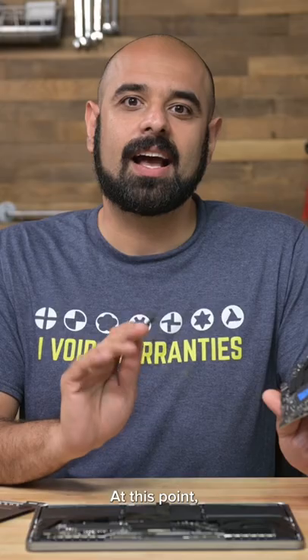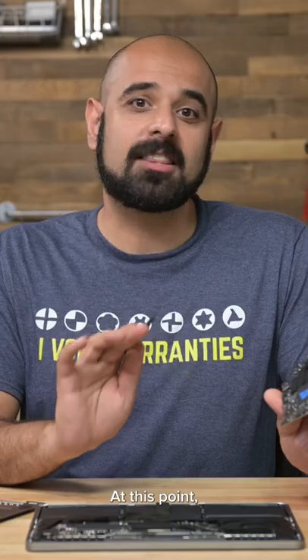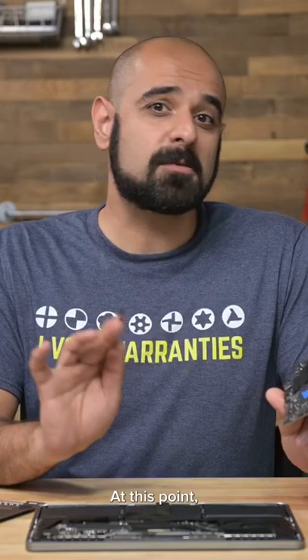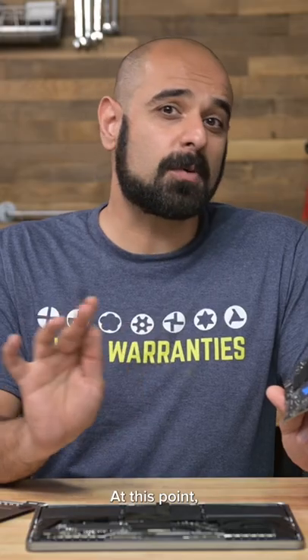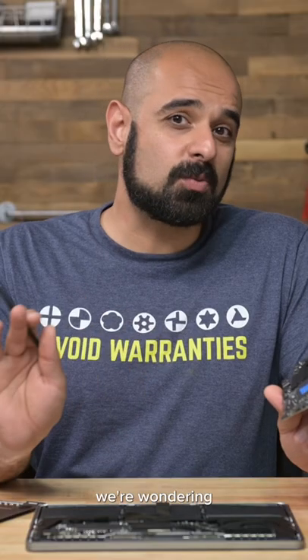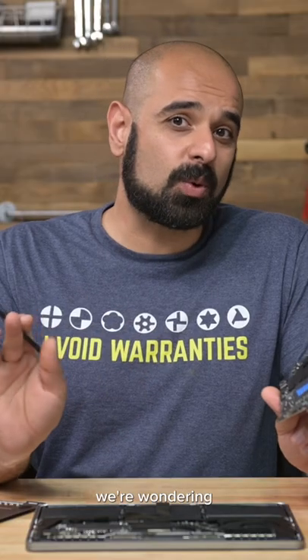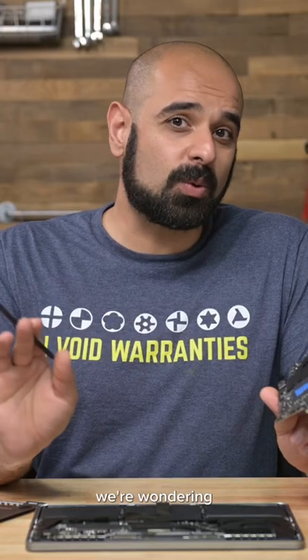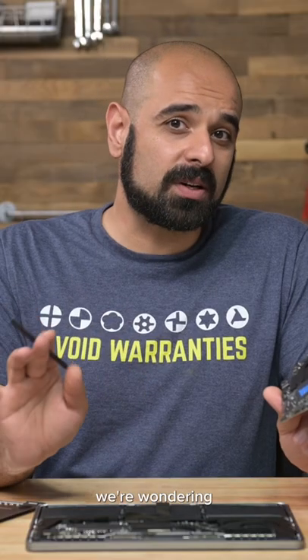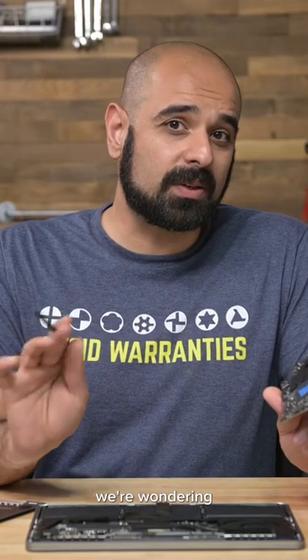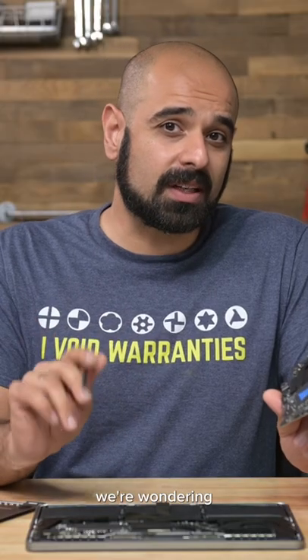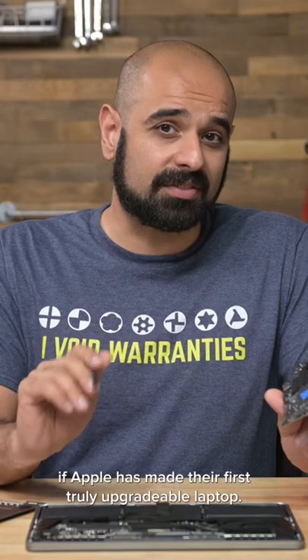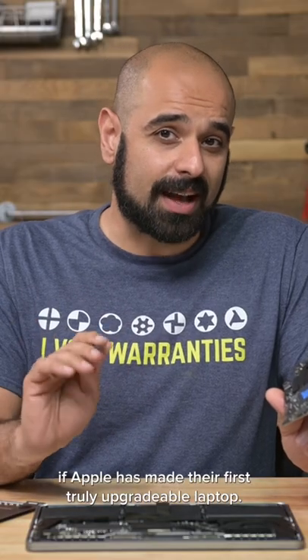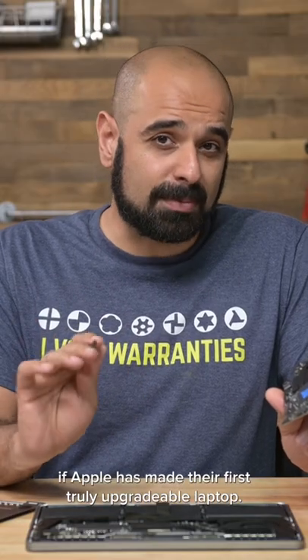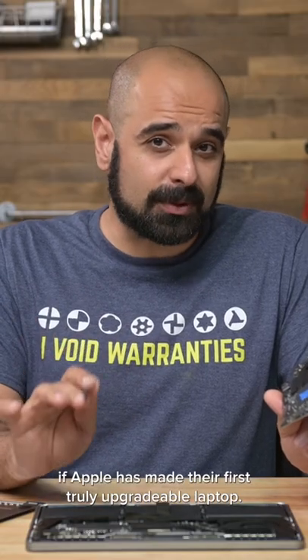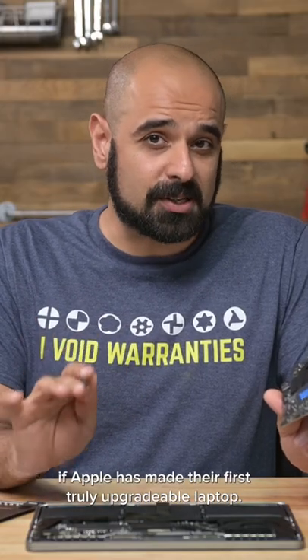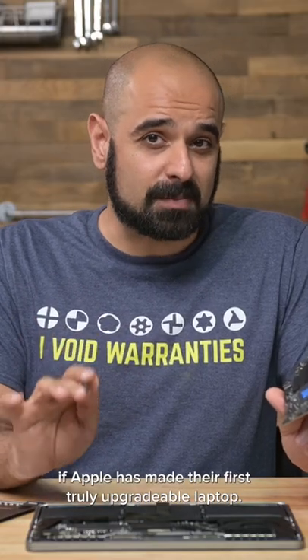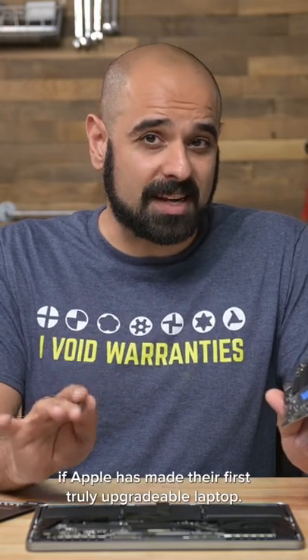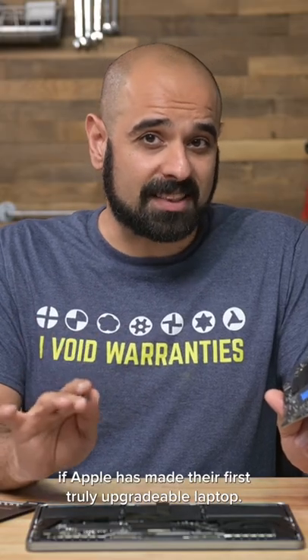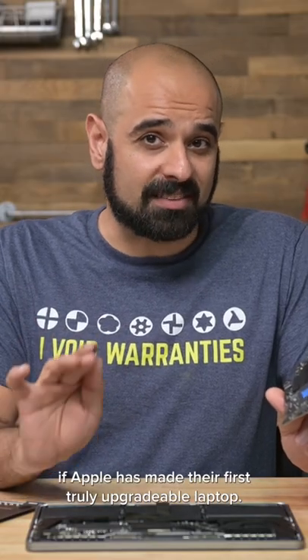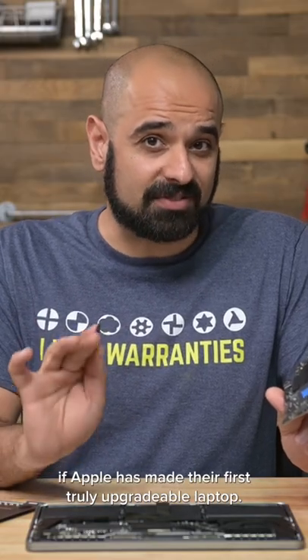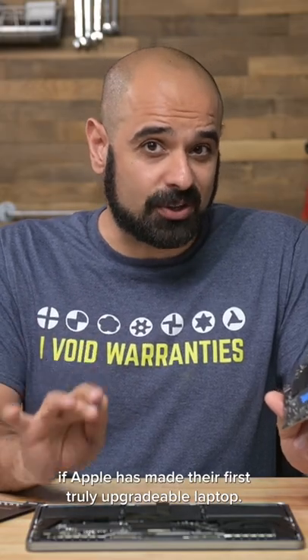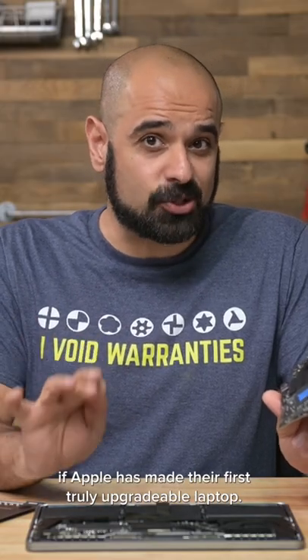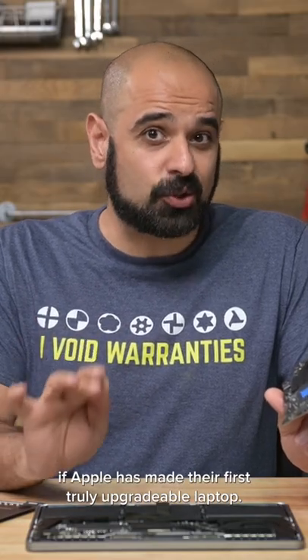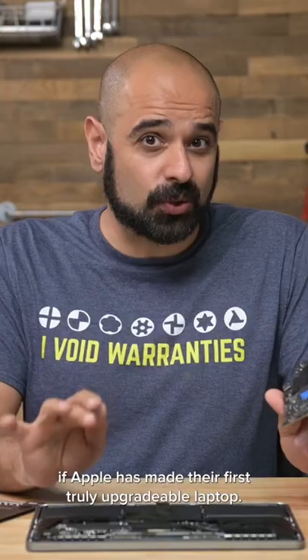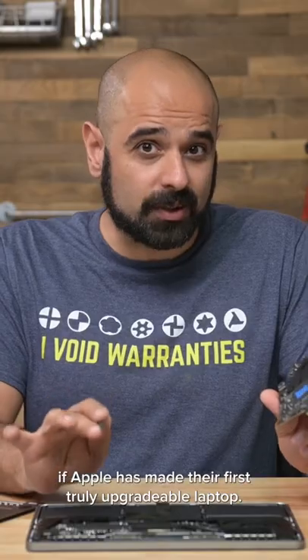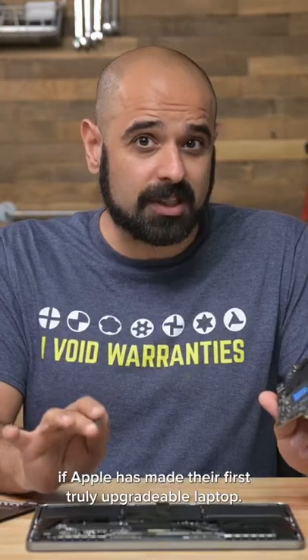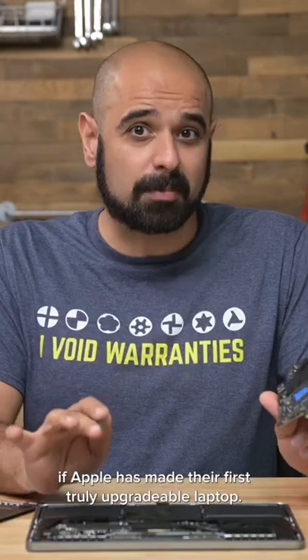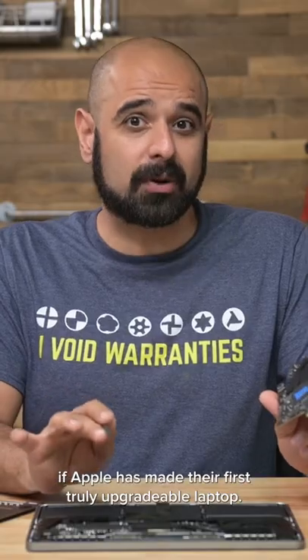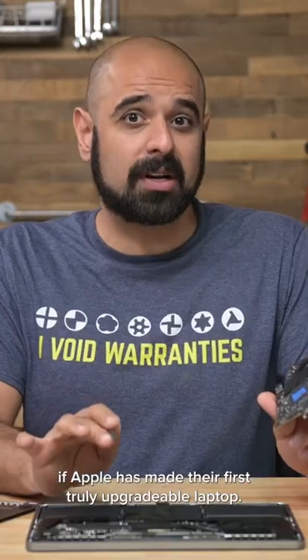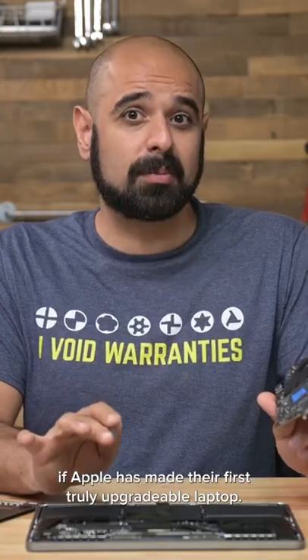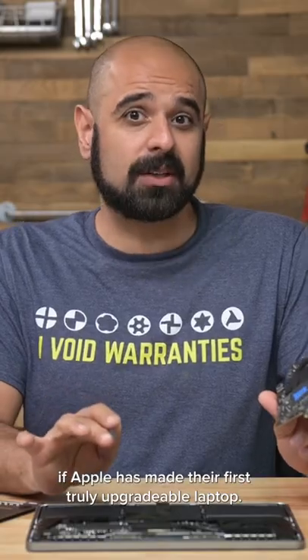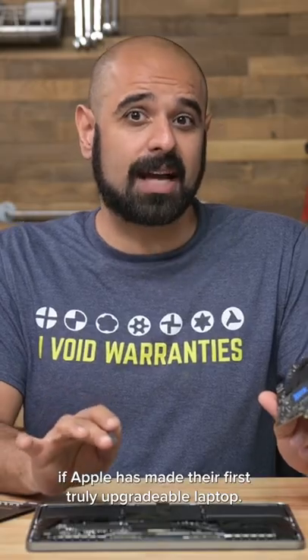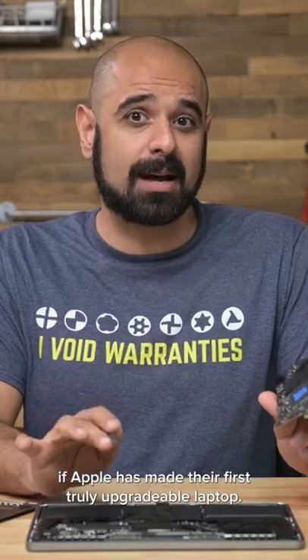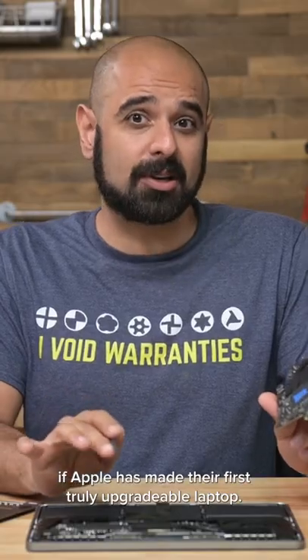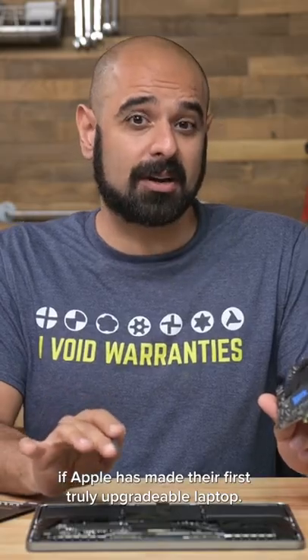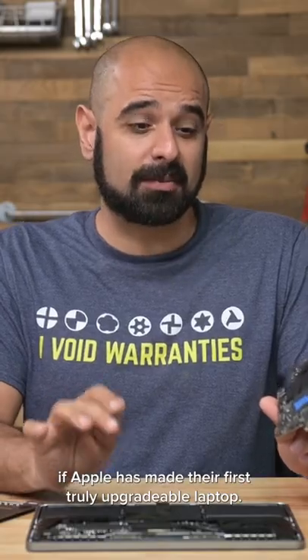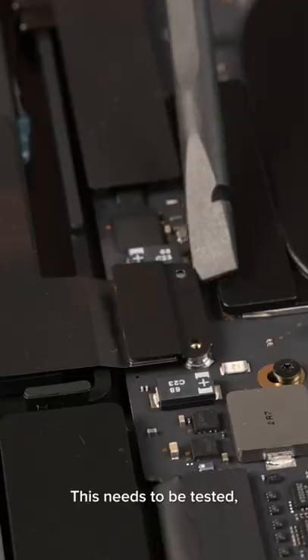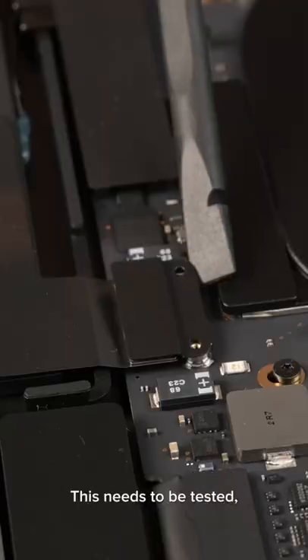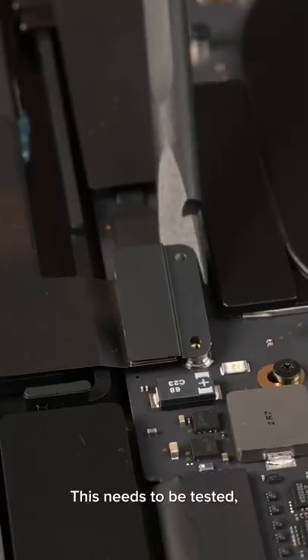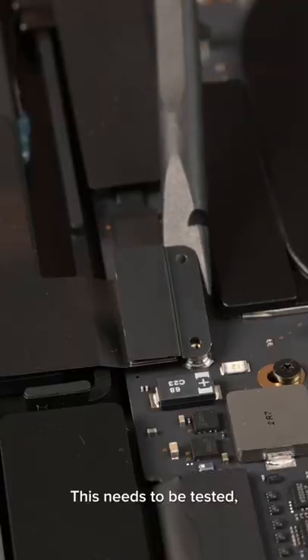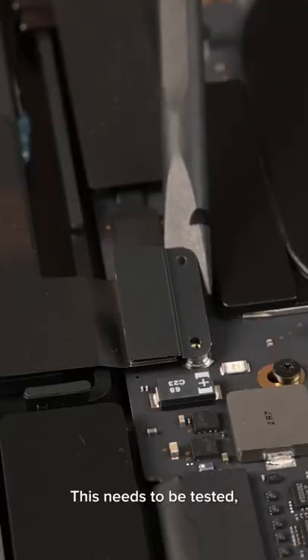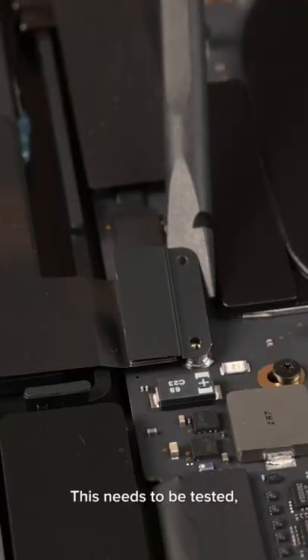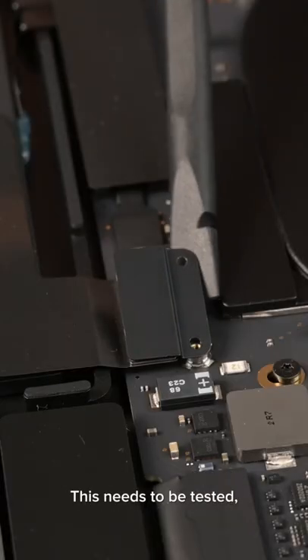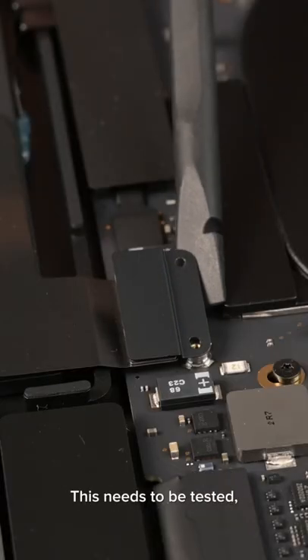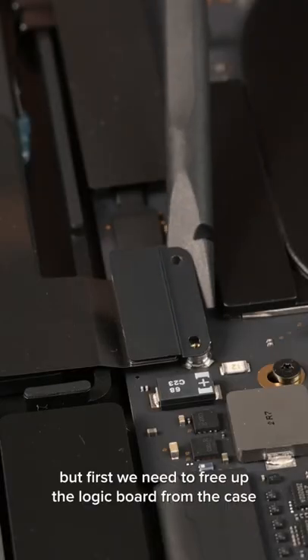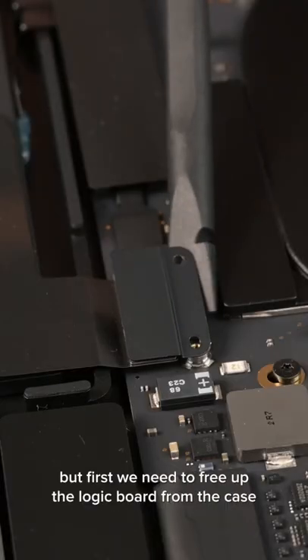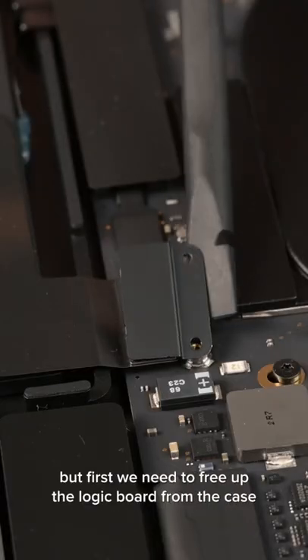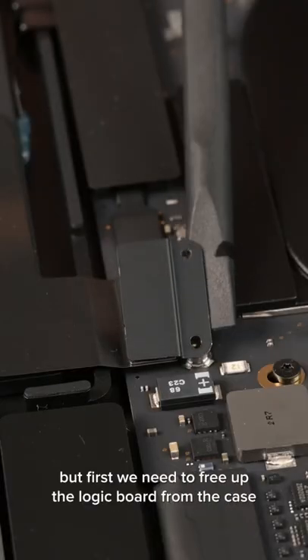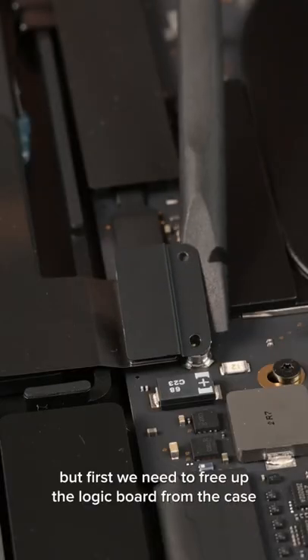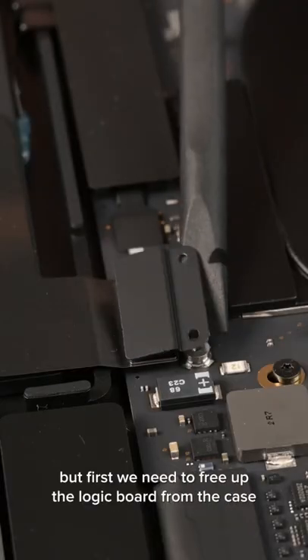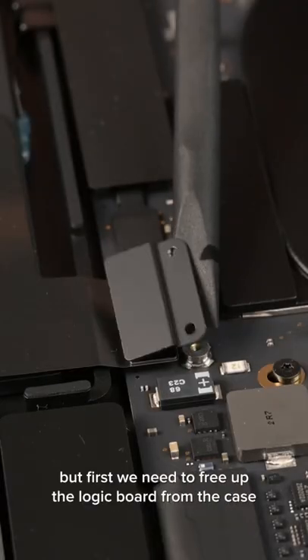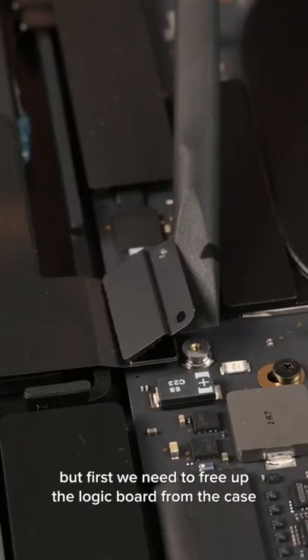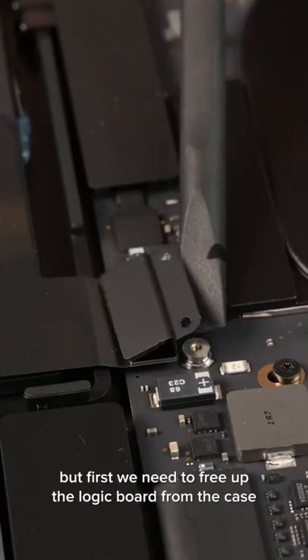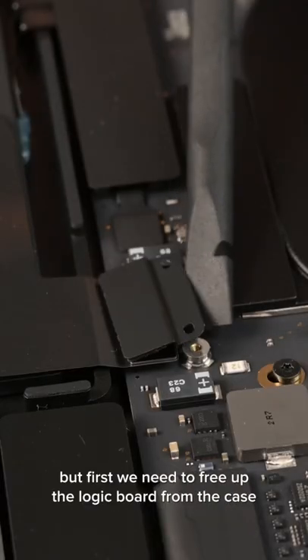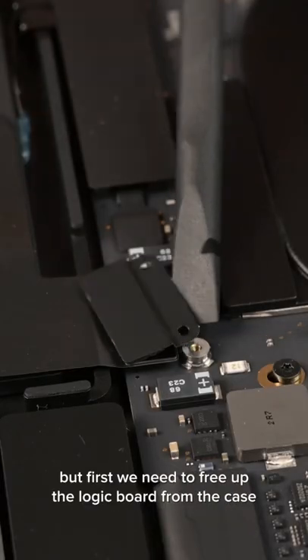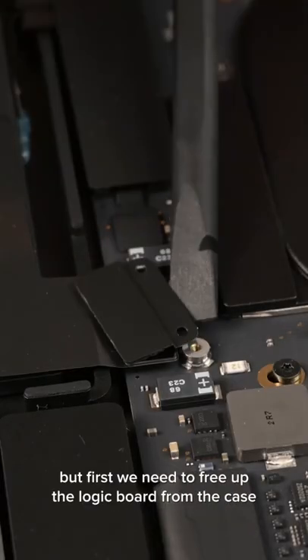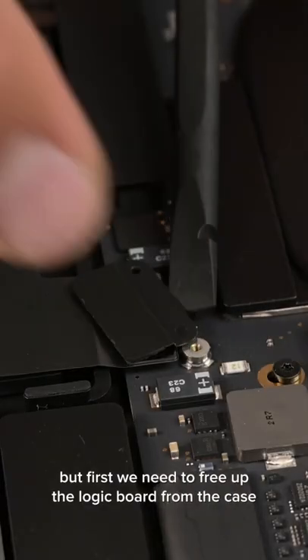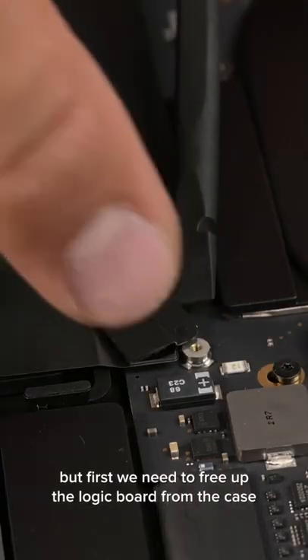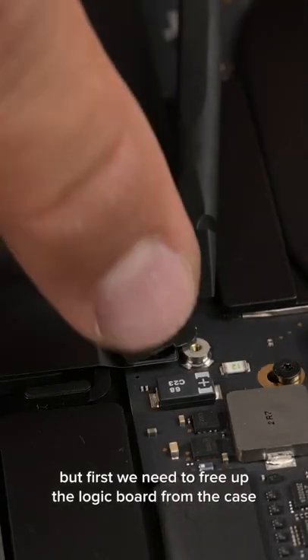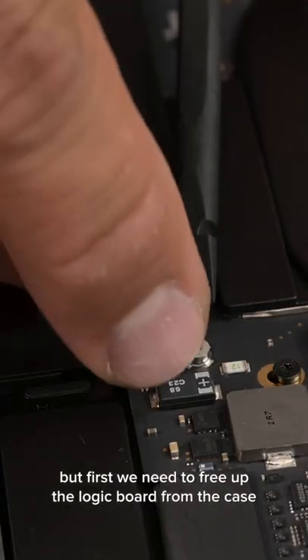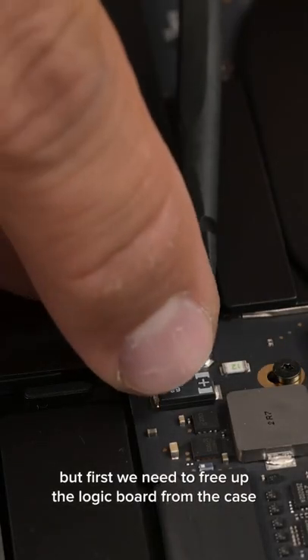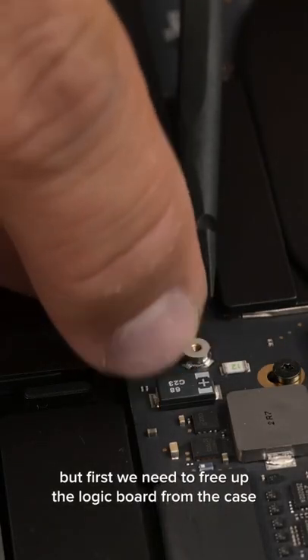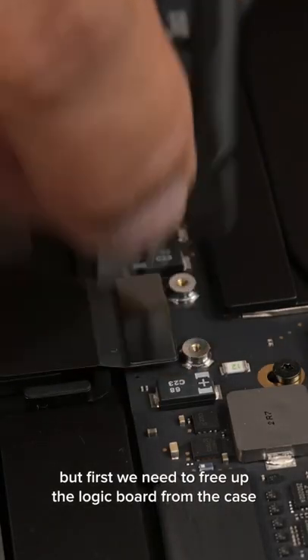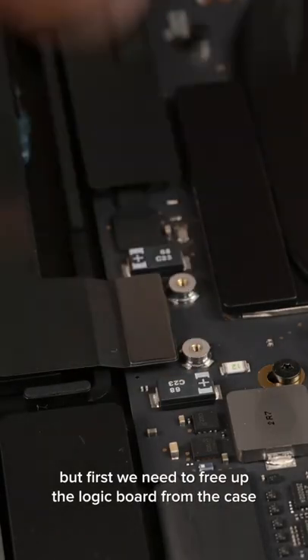At this point, we're wondering if Apple has made their first truly upgradable laptop. This needs to be tested, but first we need to free up the logic board from the case.